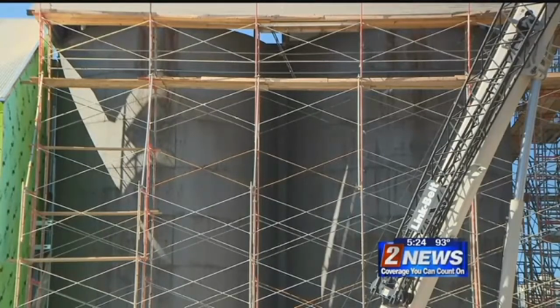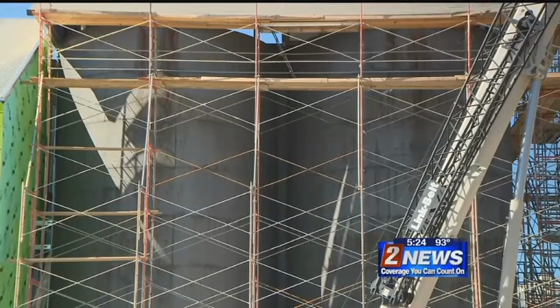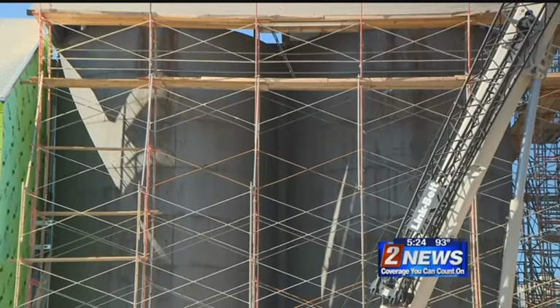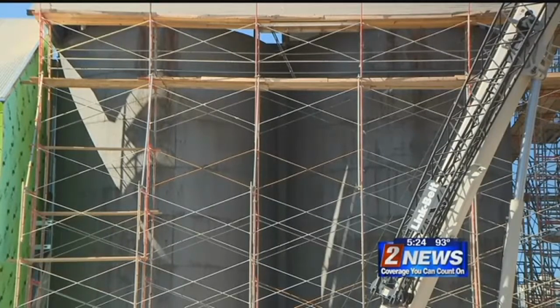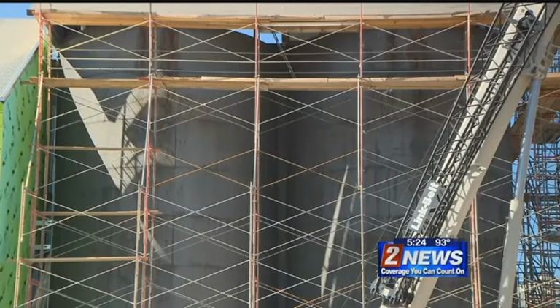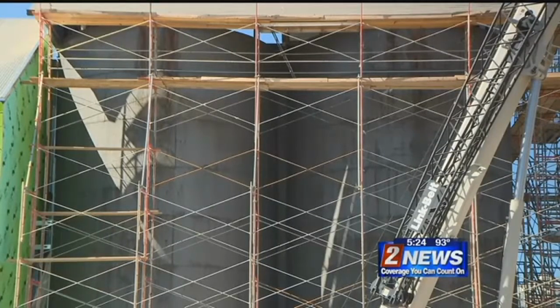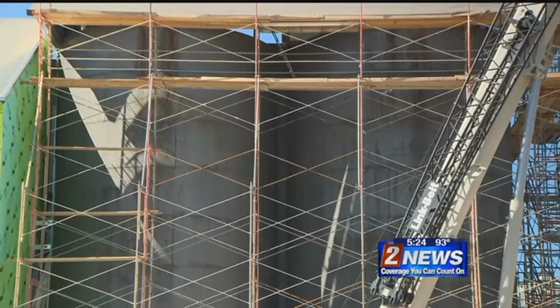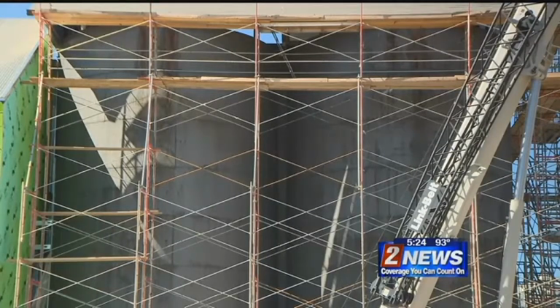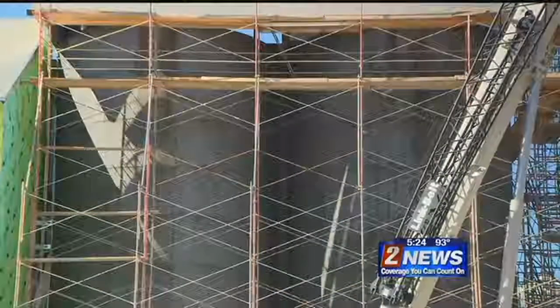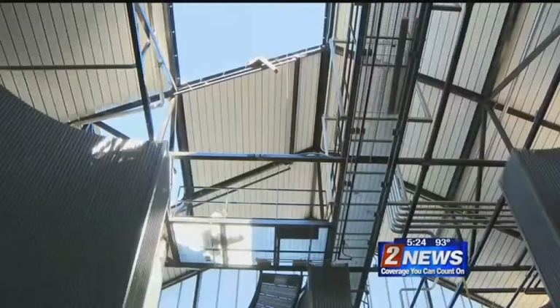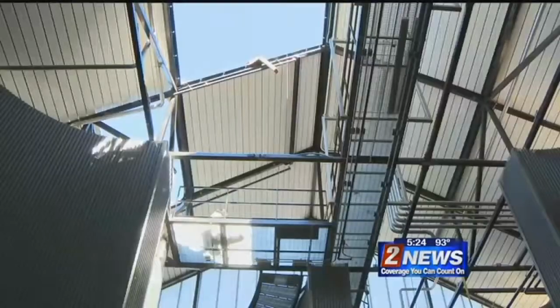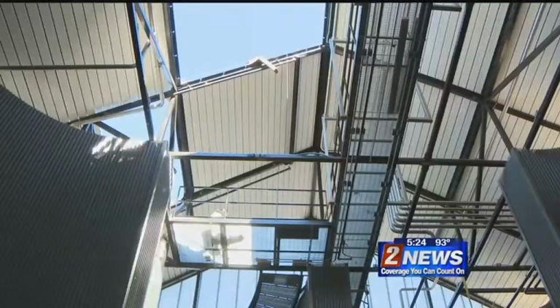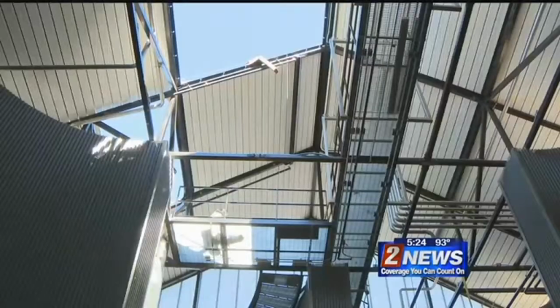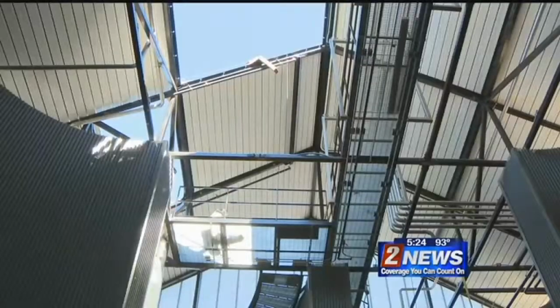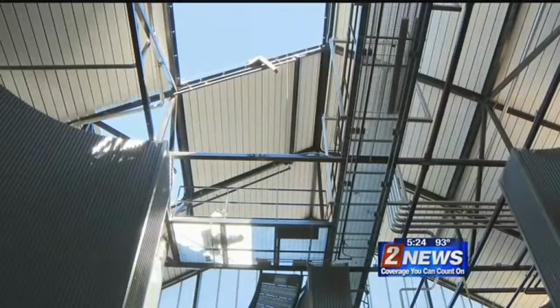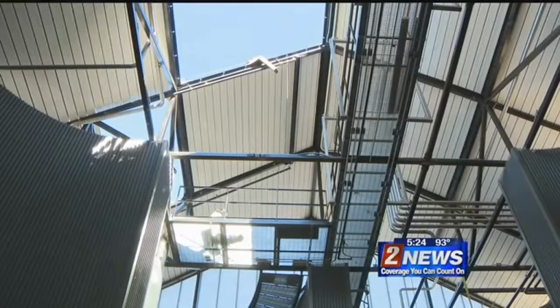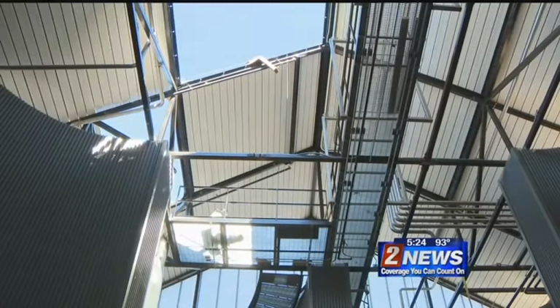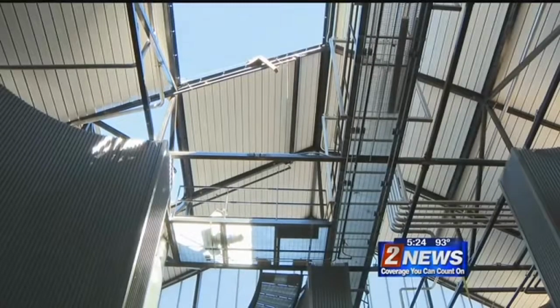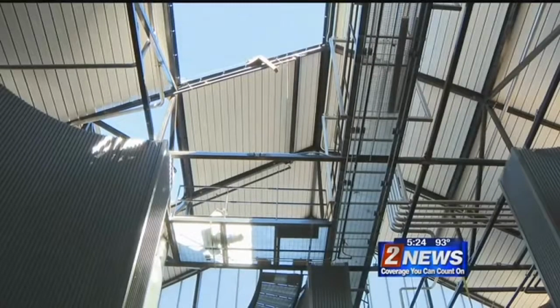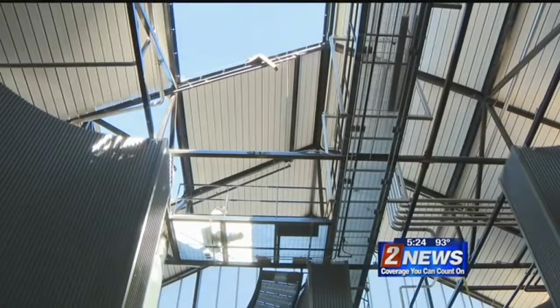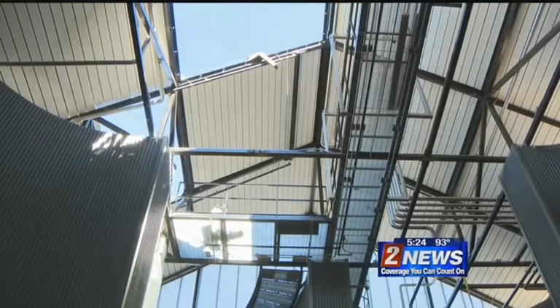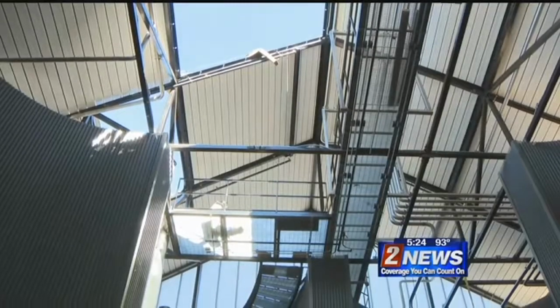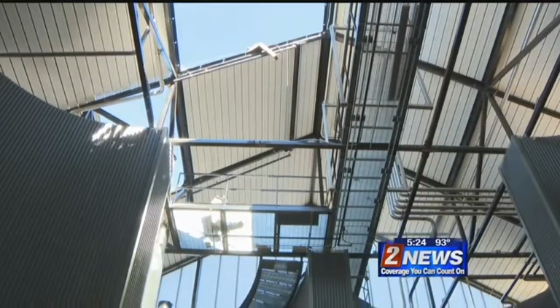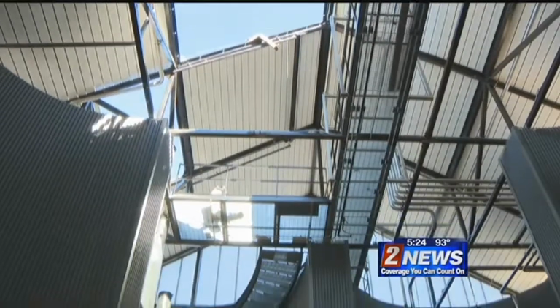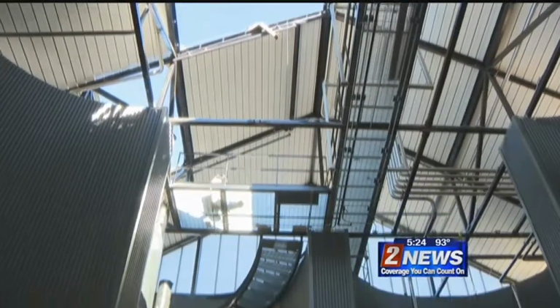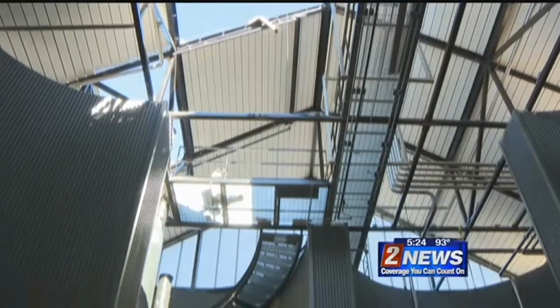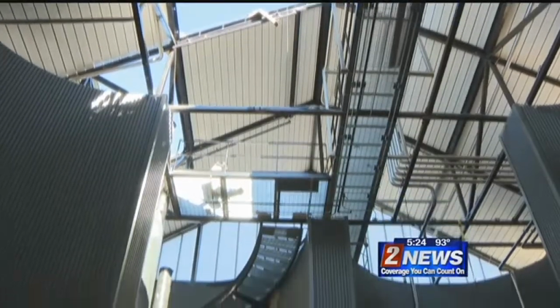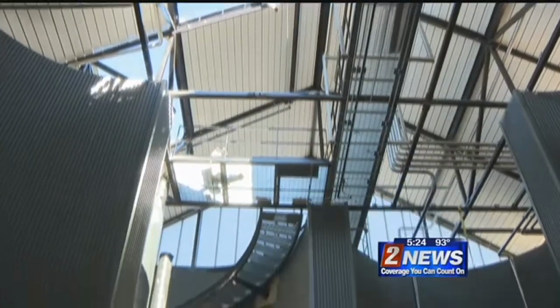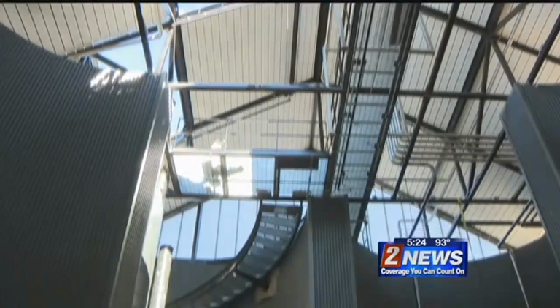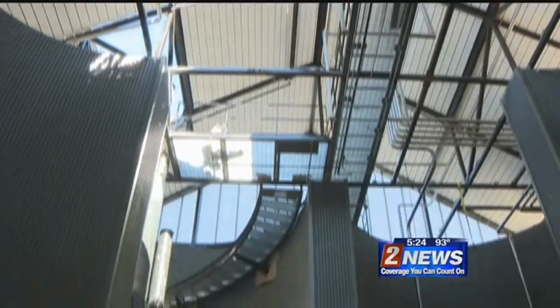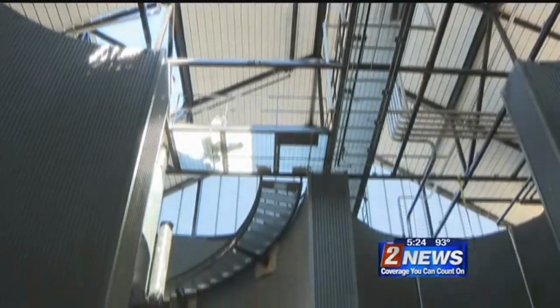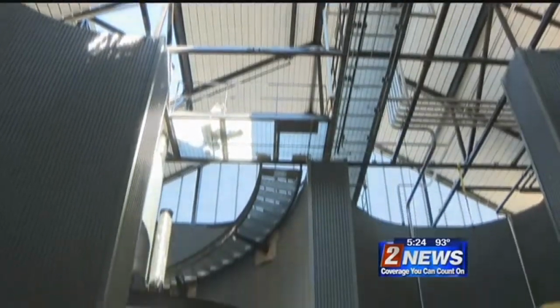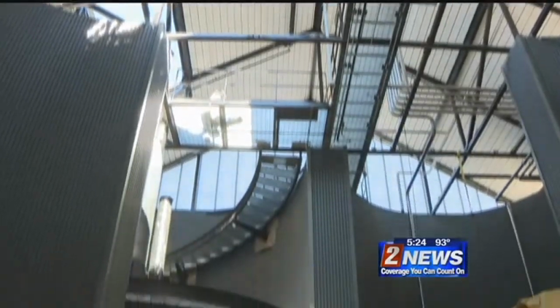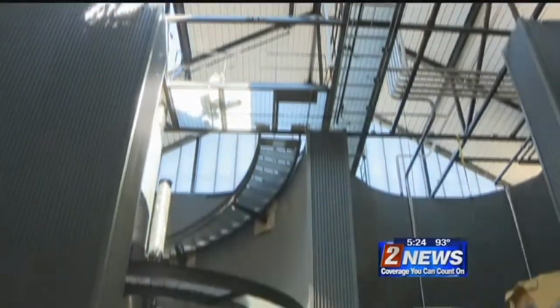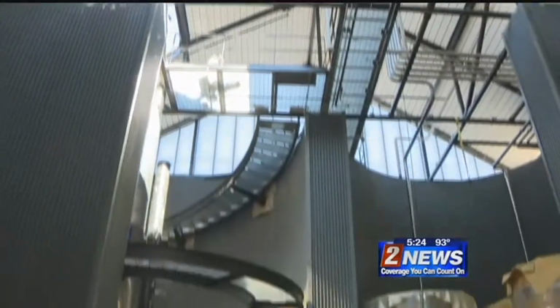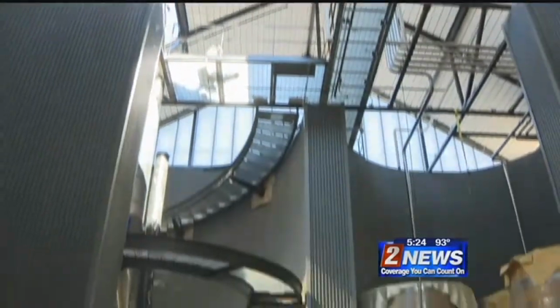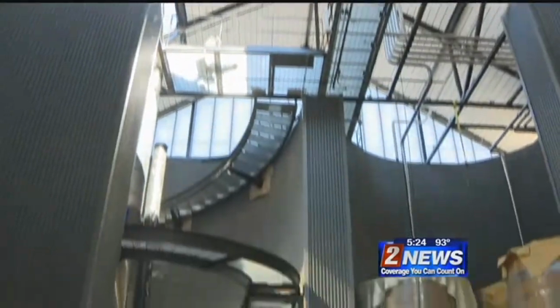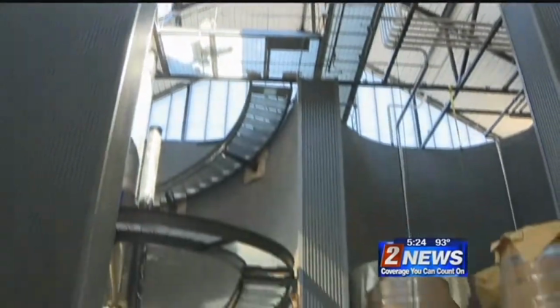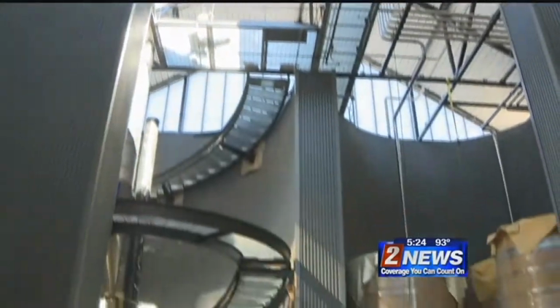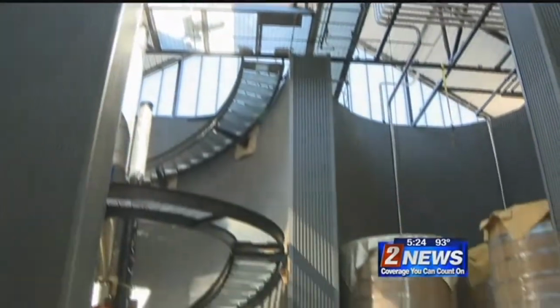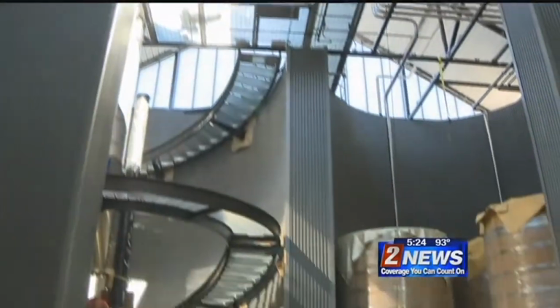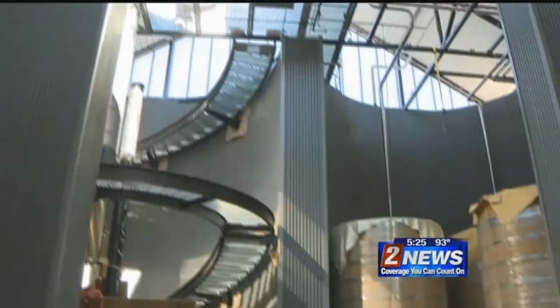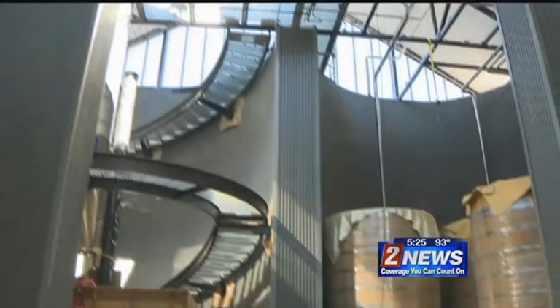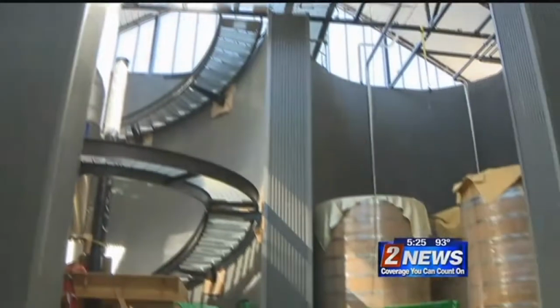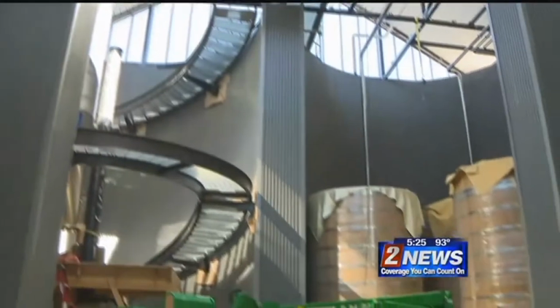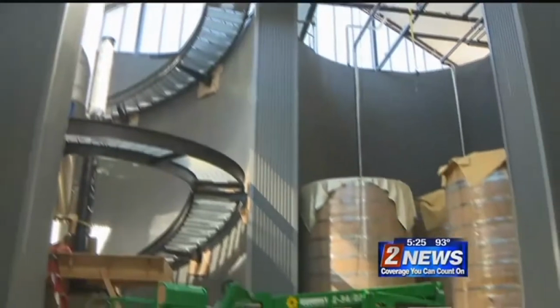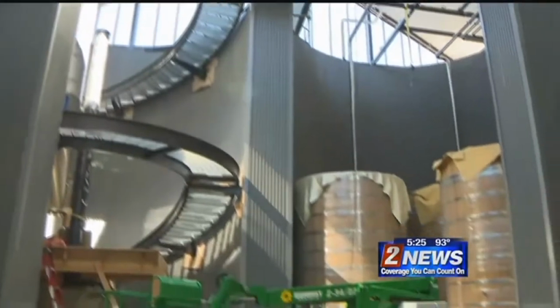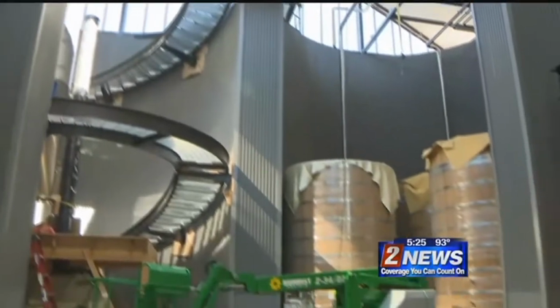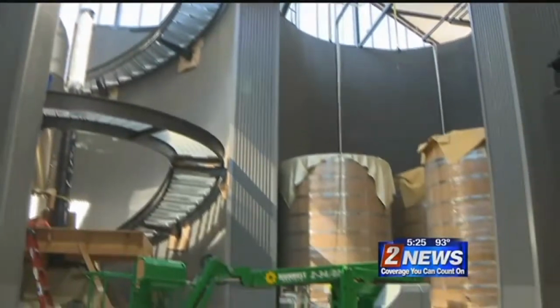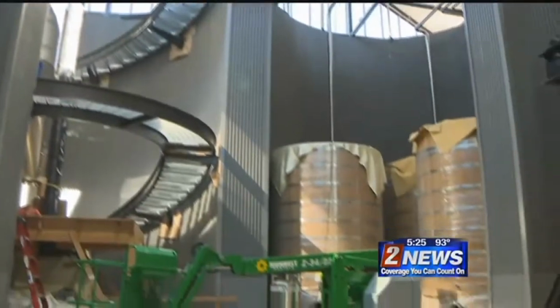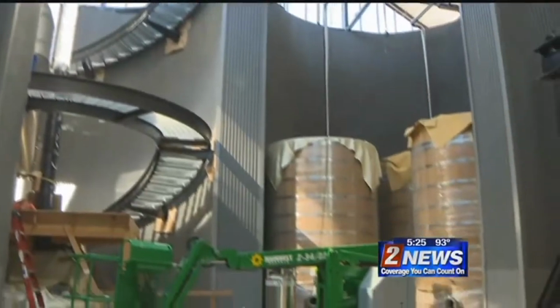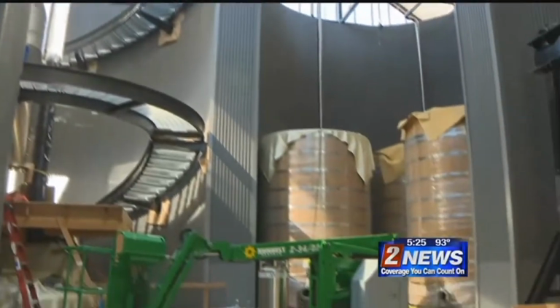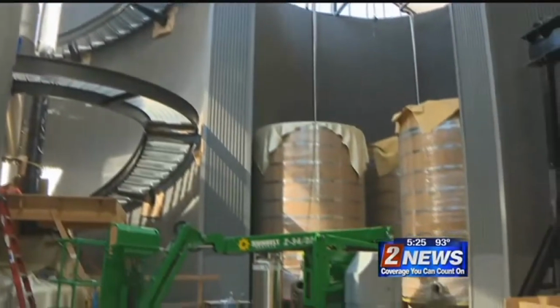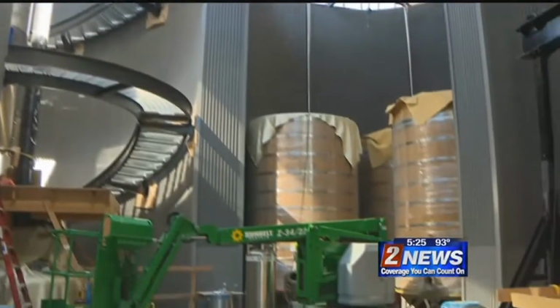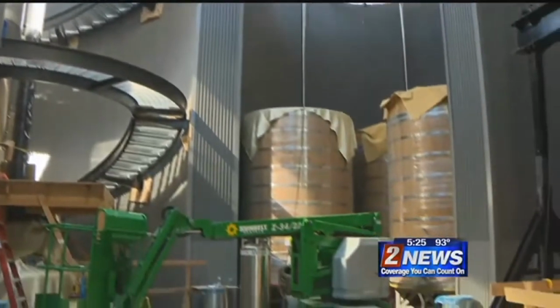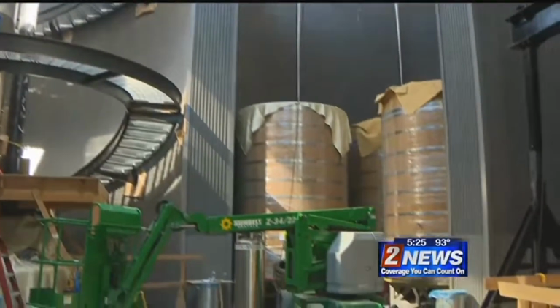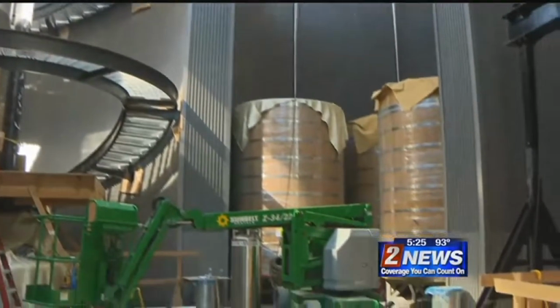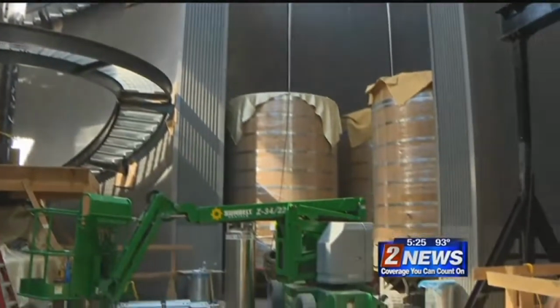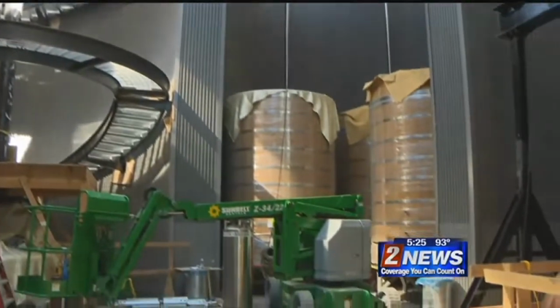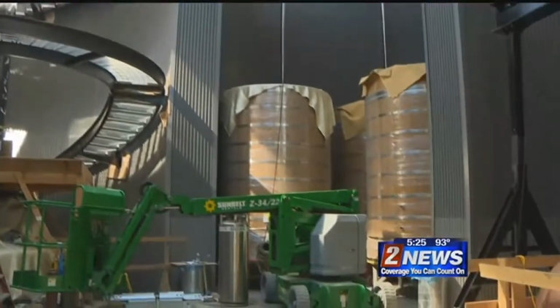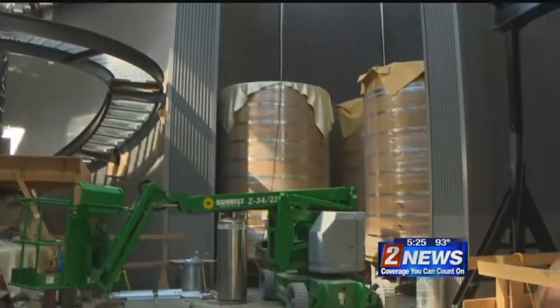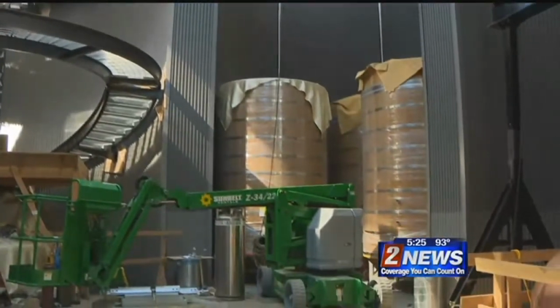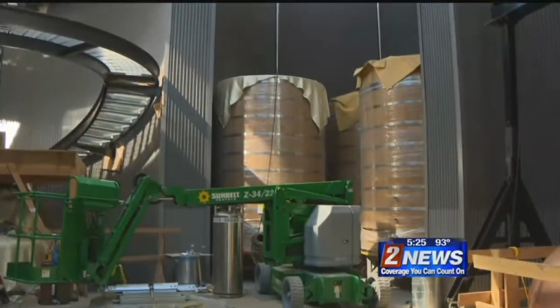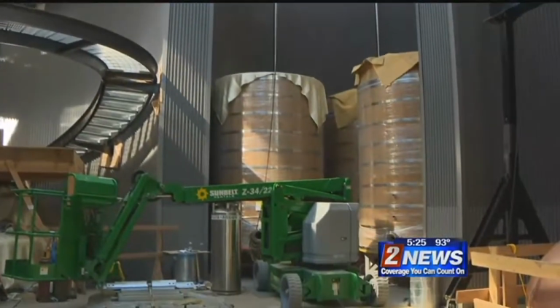Grain silos — what do you do with grain silos? Well, we hollowed them out in the center, and we're building our distillery right in the middle of it.